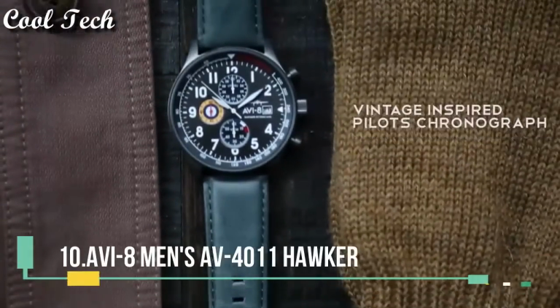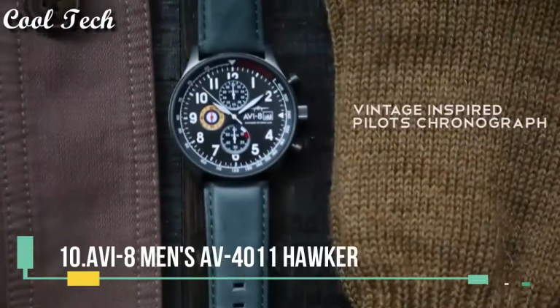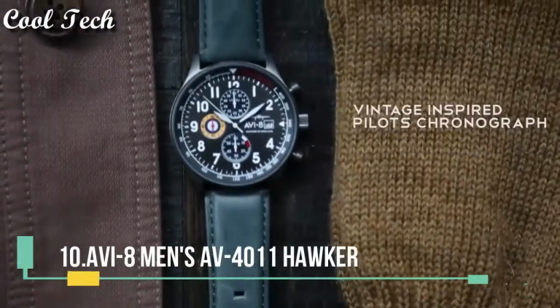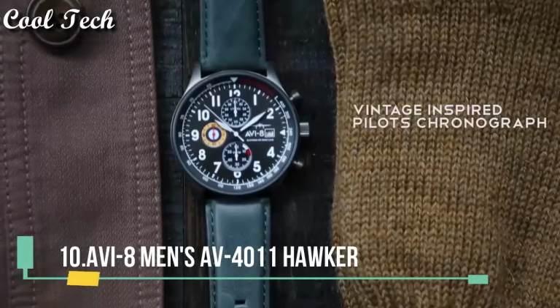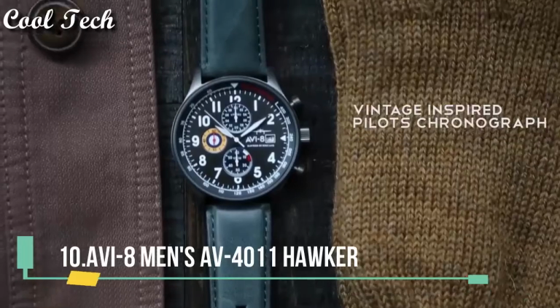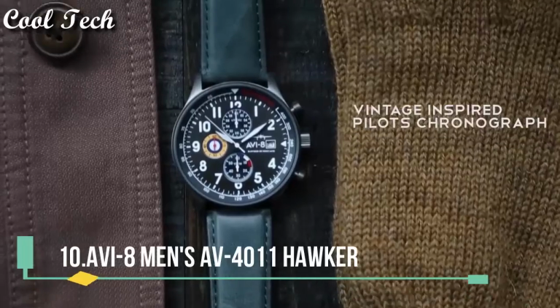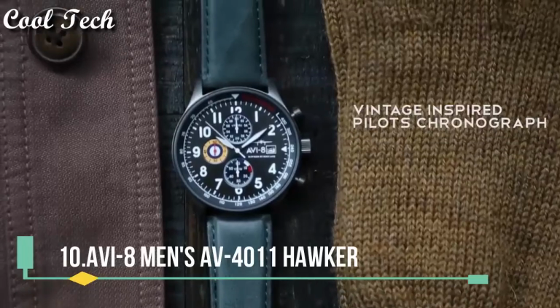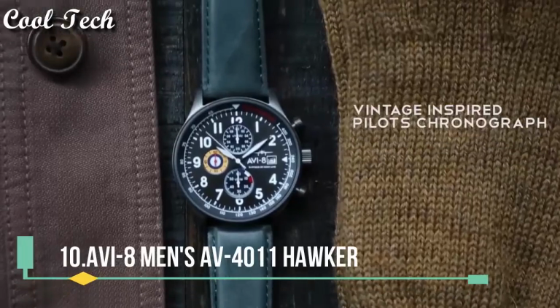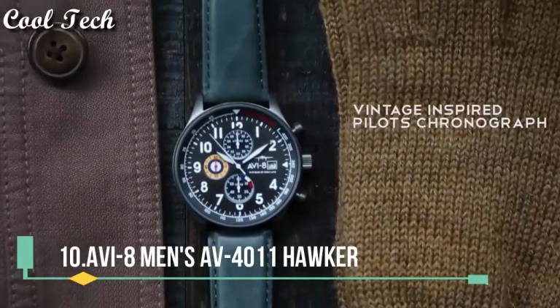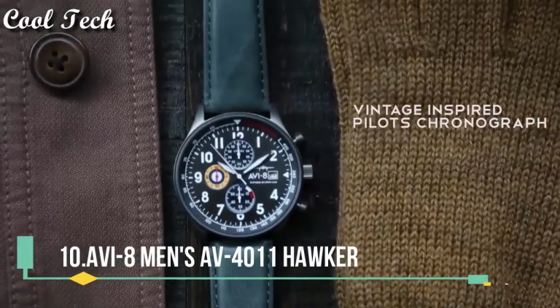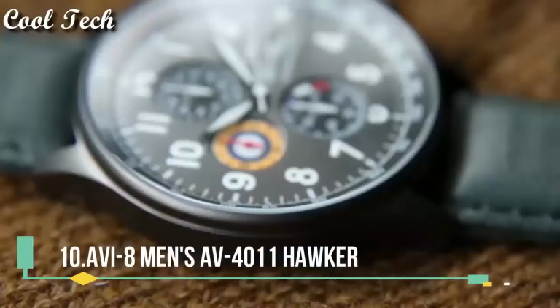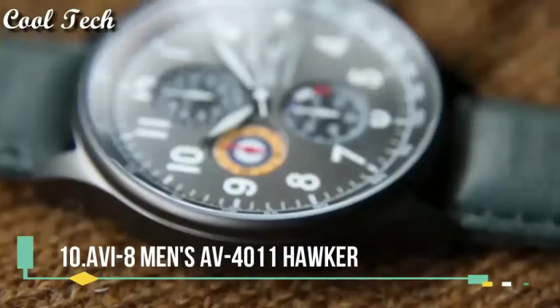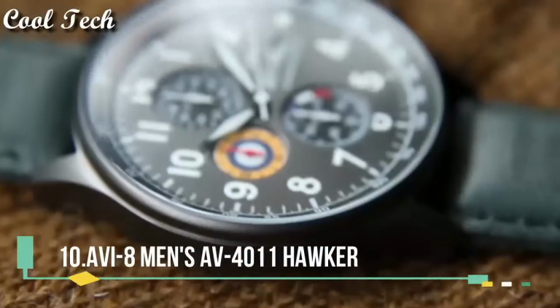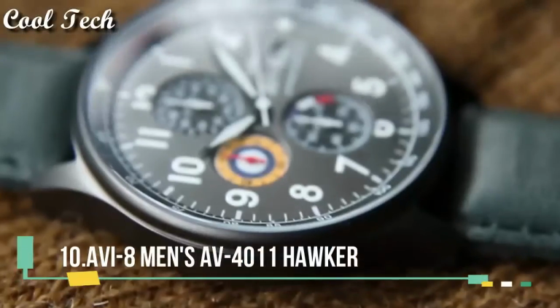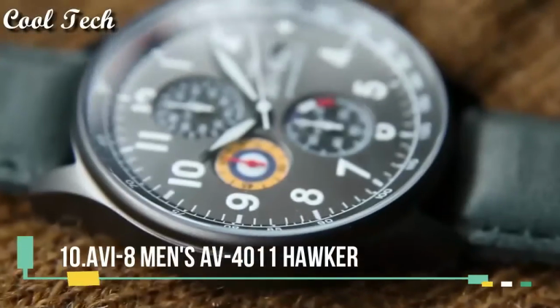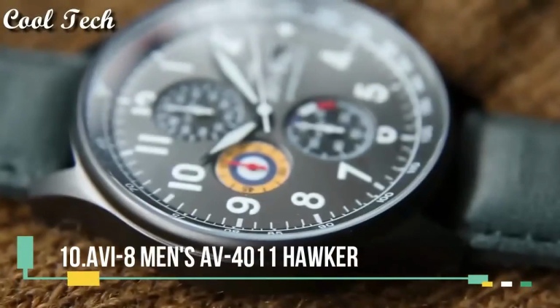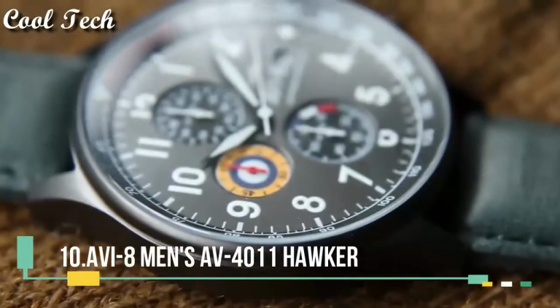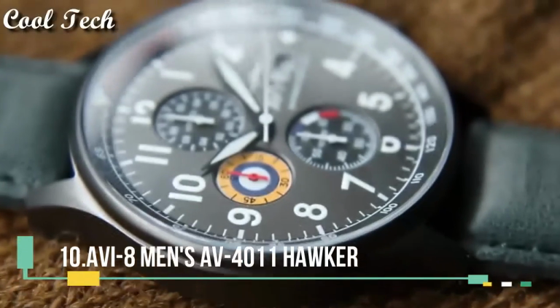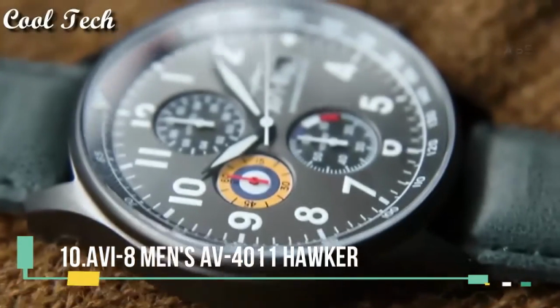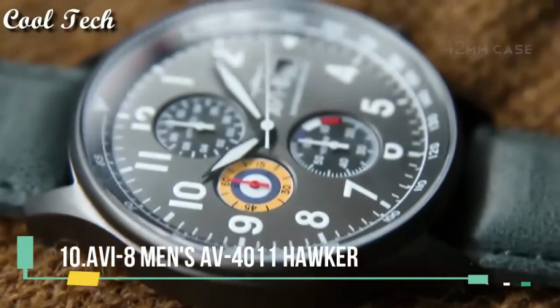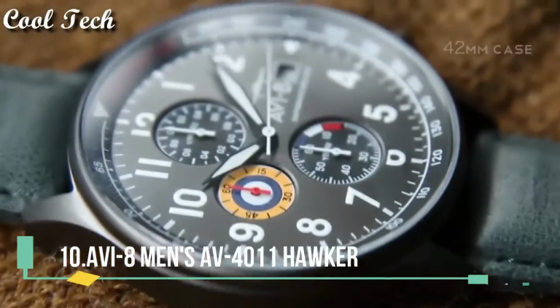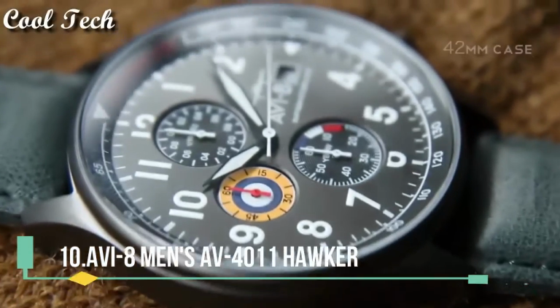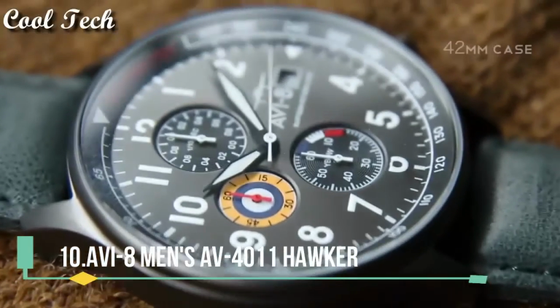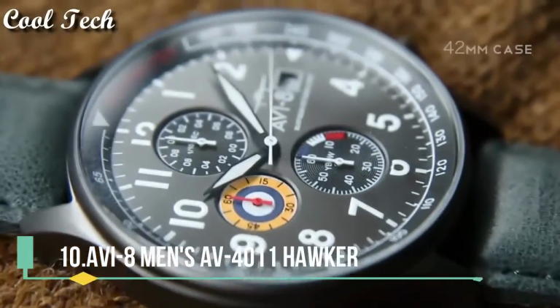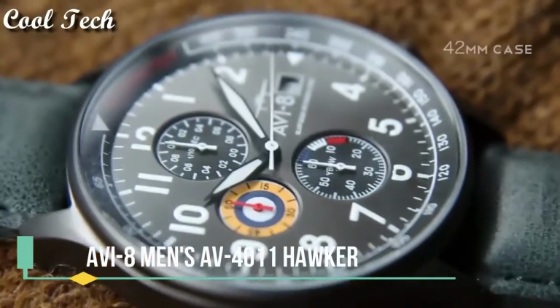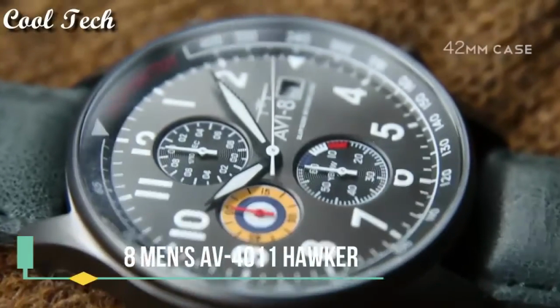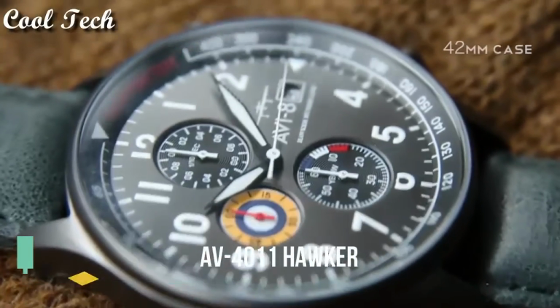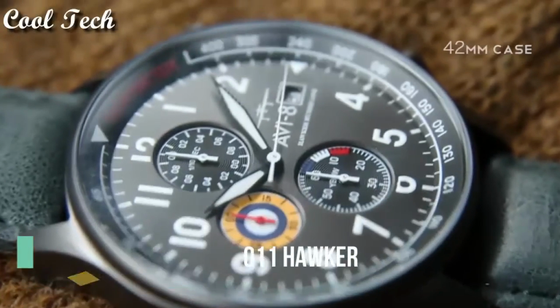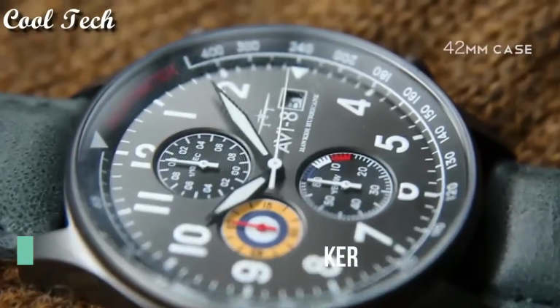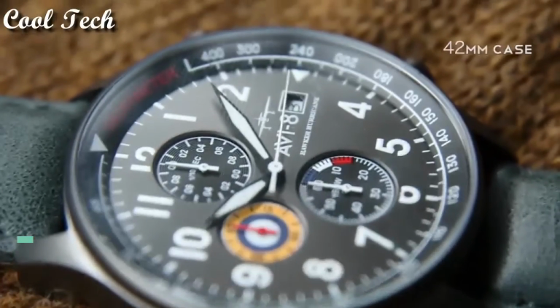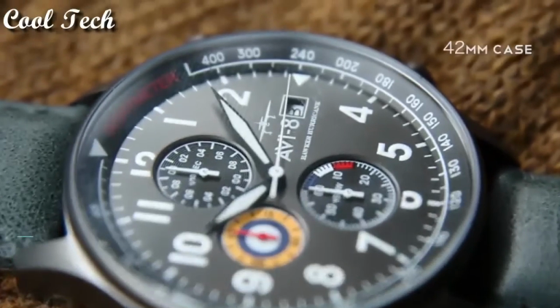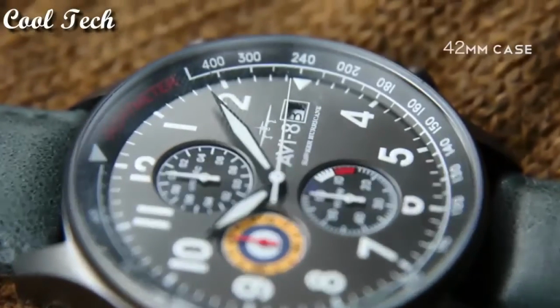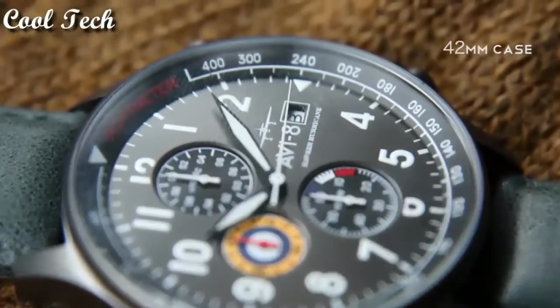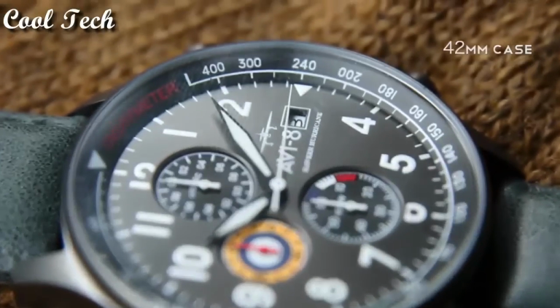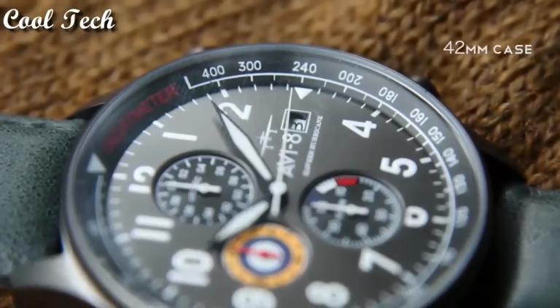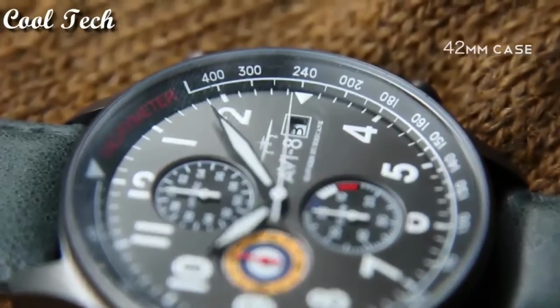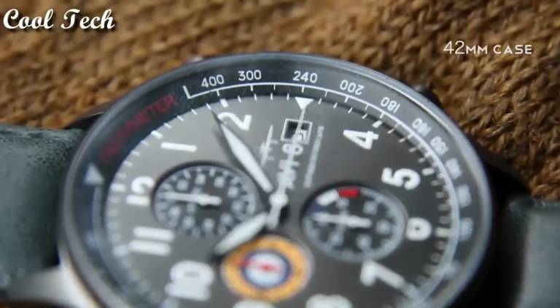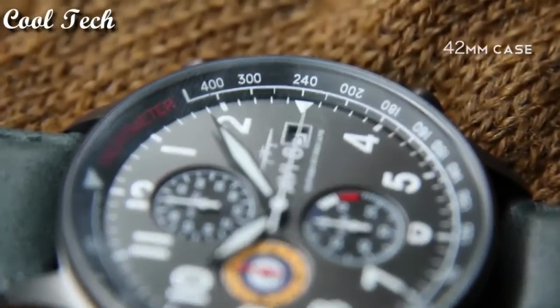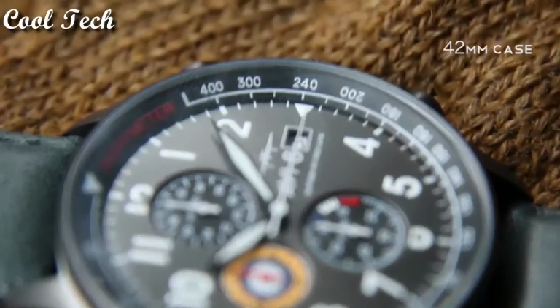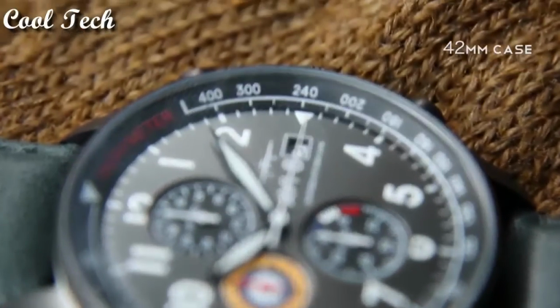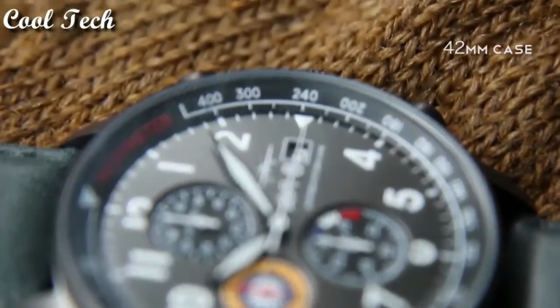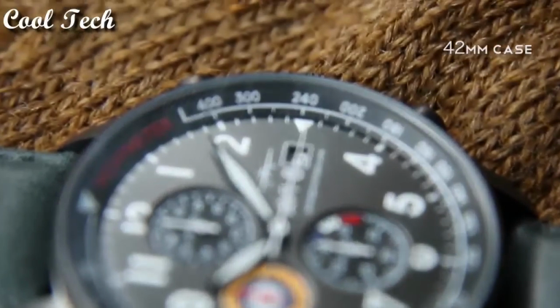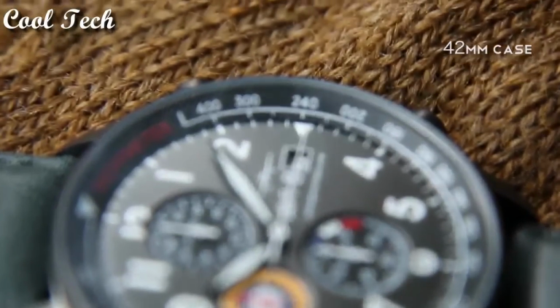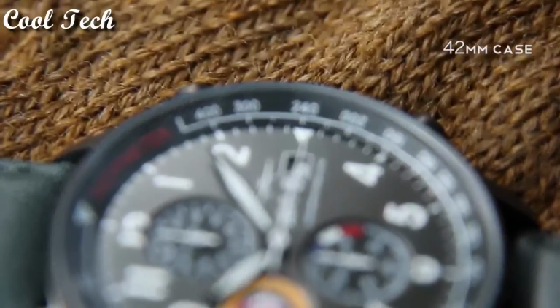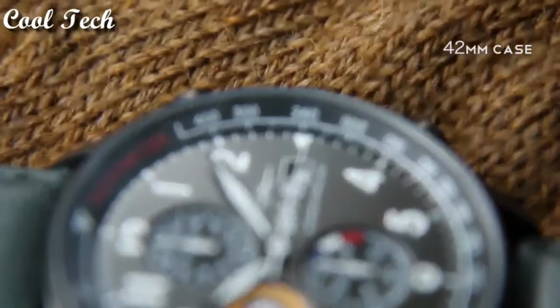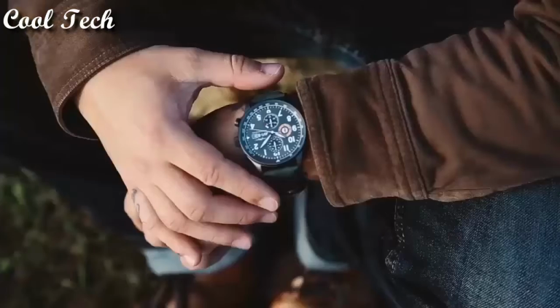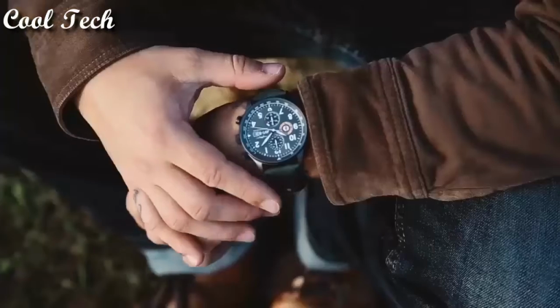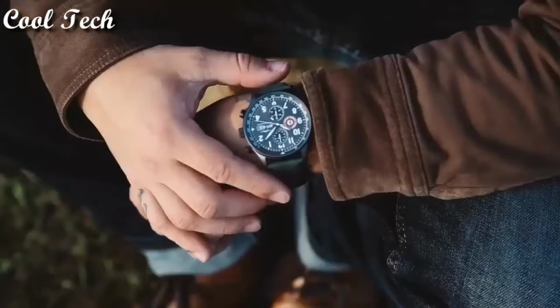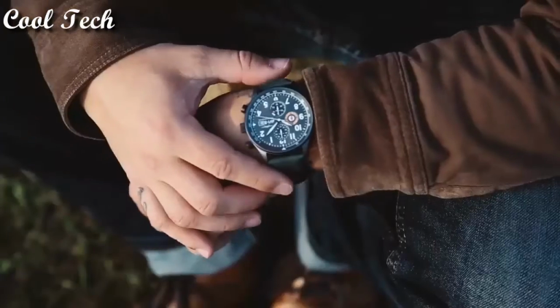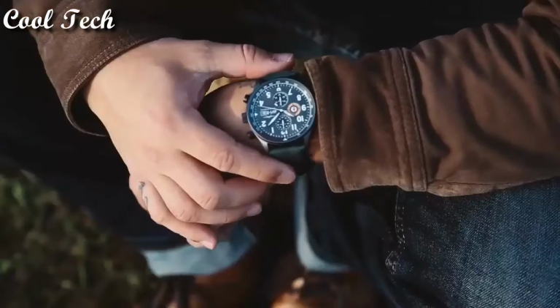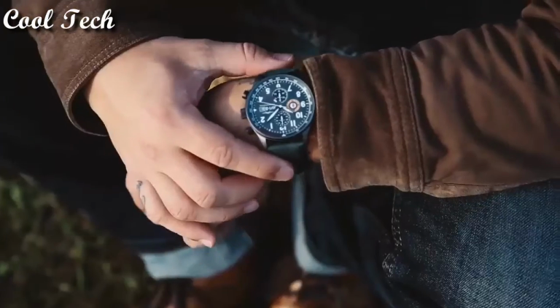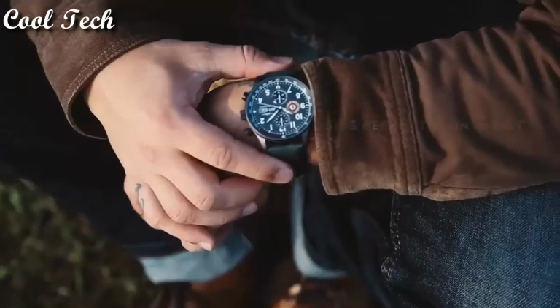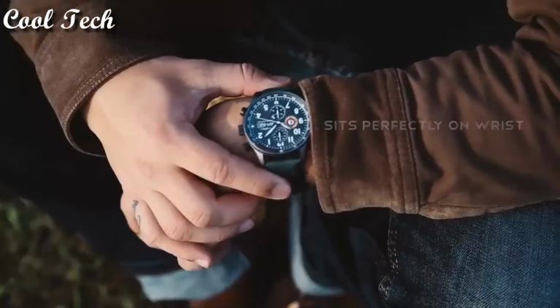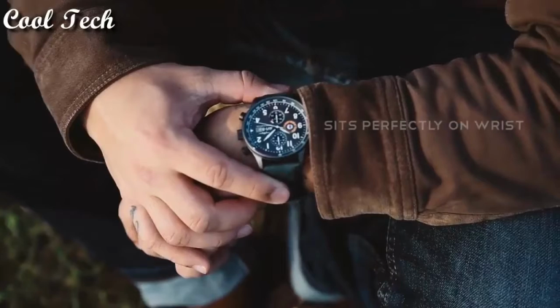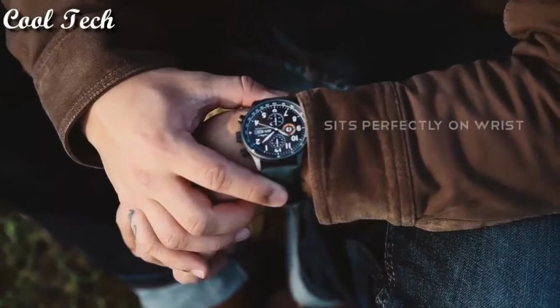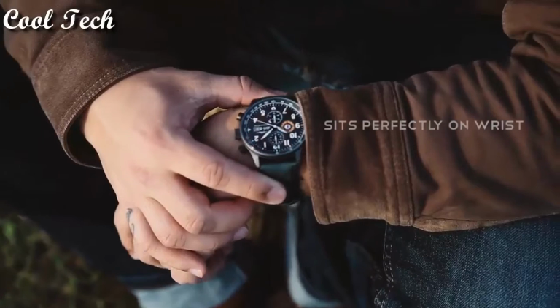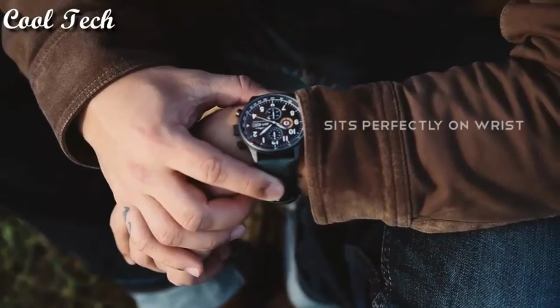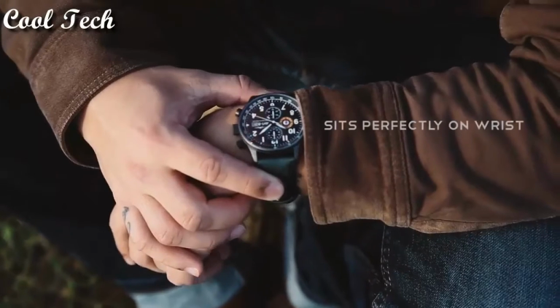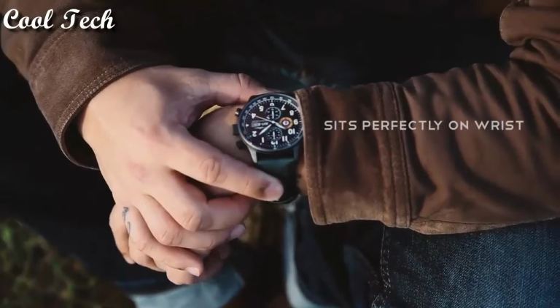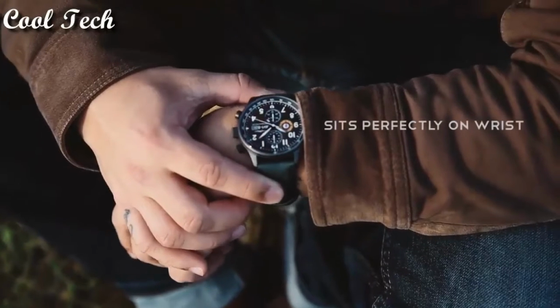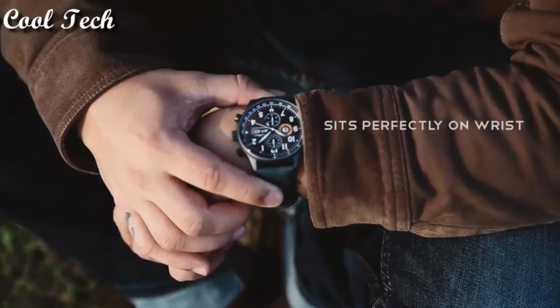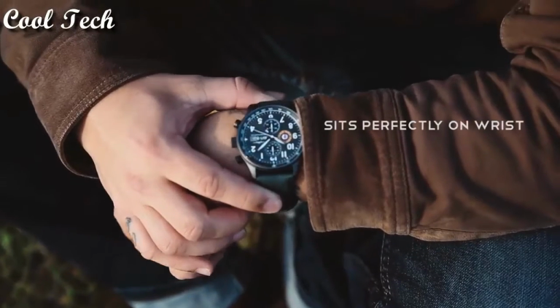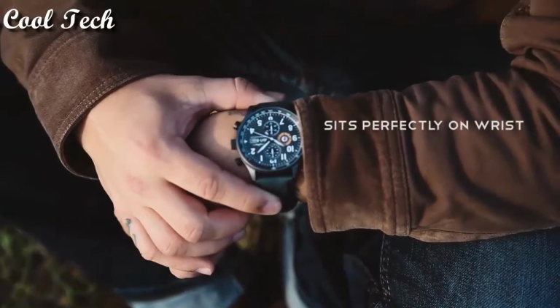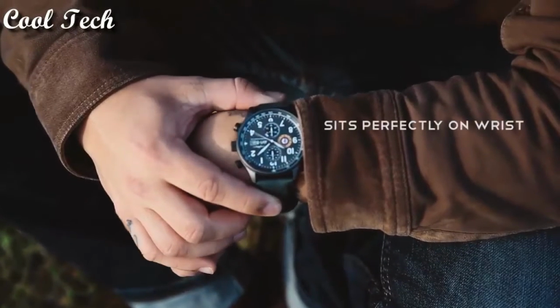Hello everyone, today we have looked at the best AVI-8 watches in the market in 2021.